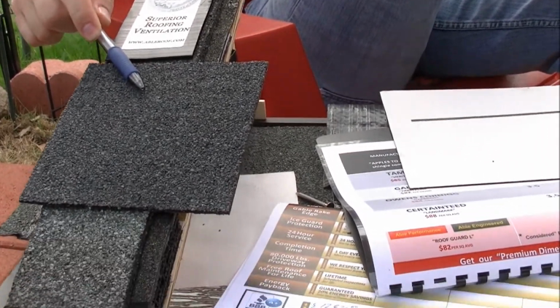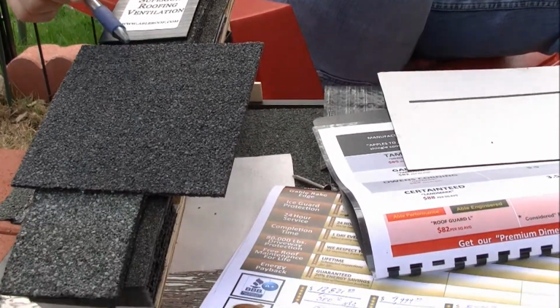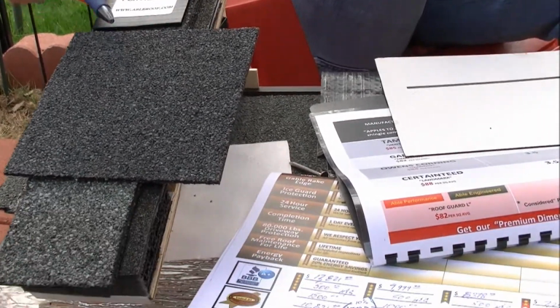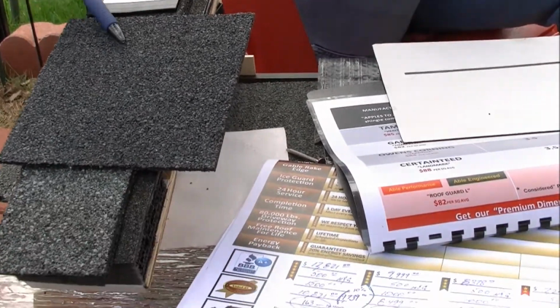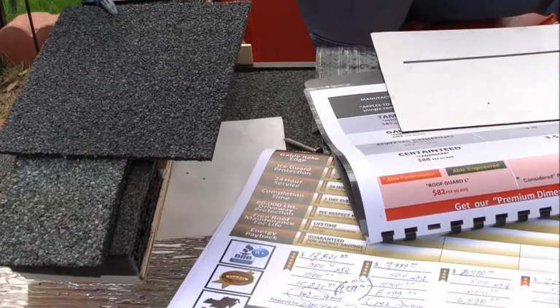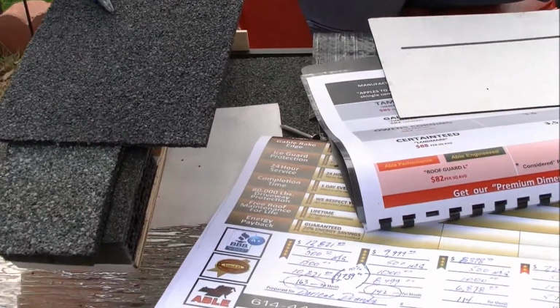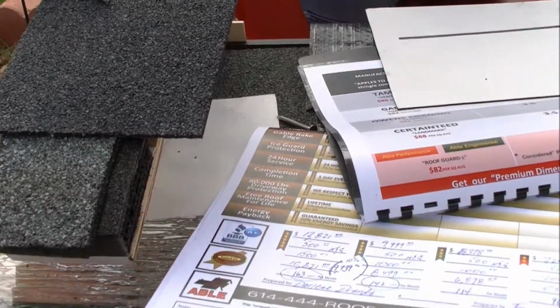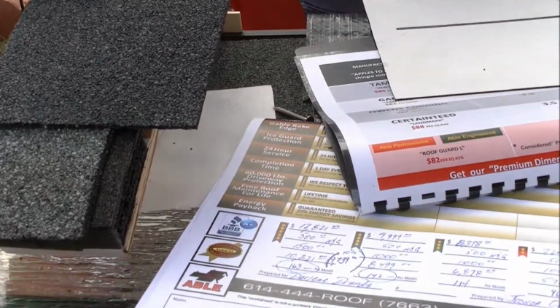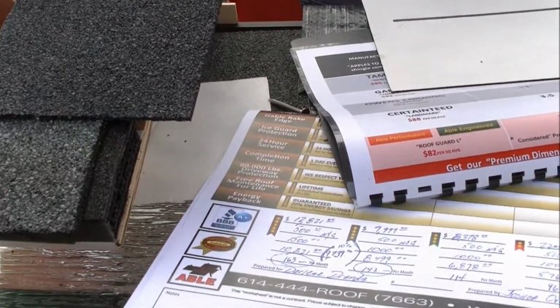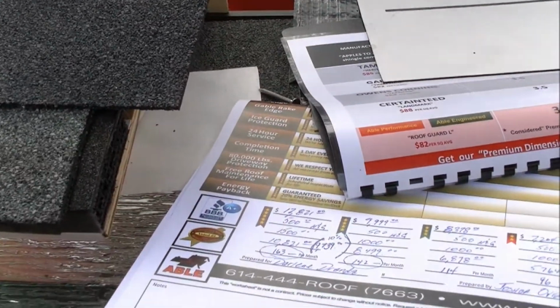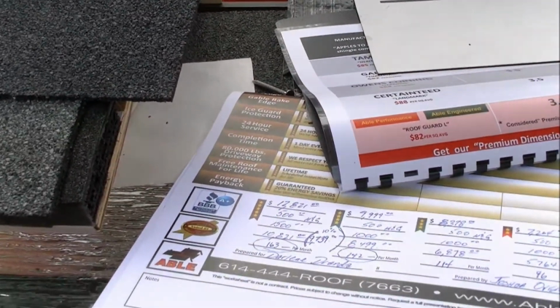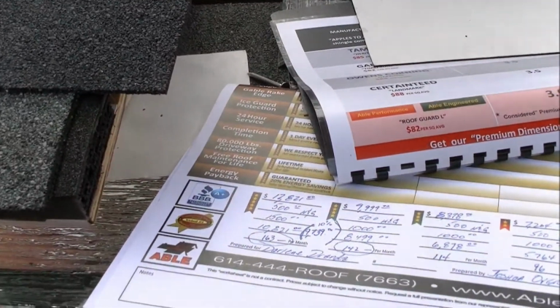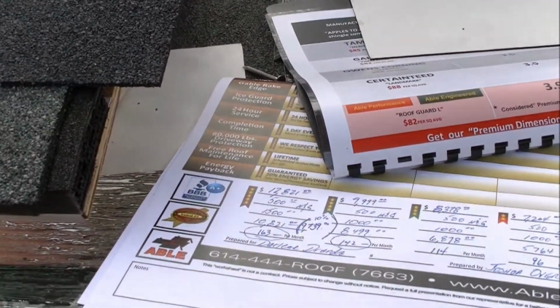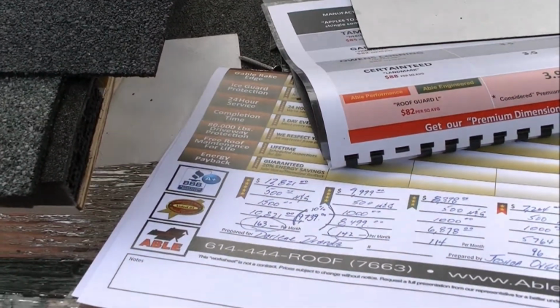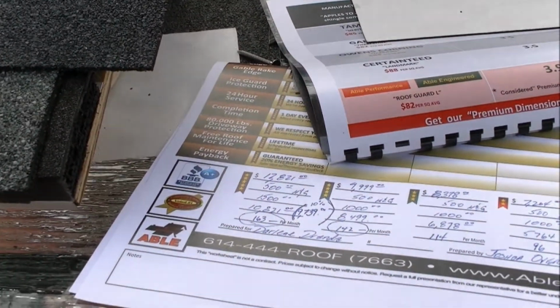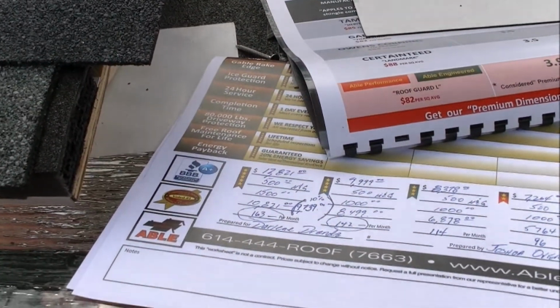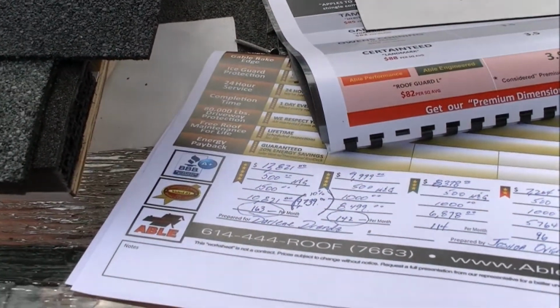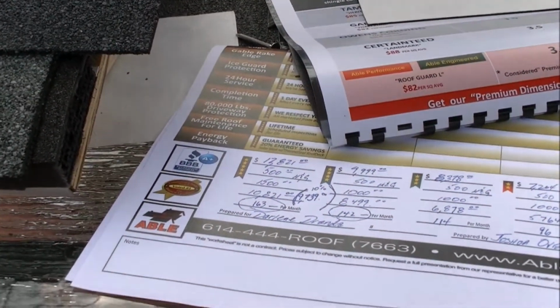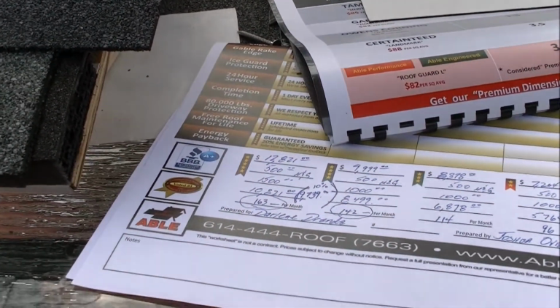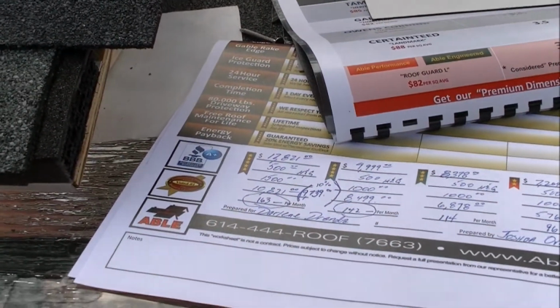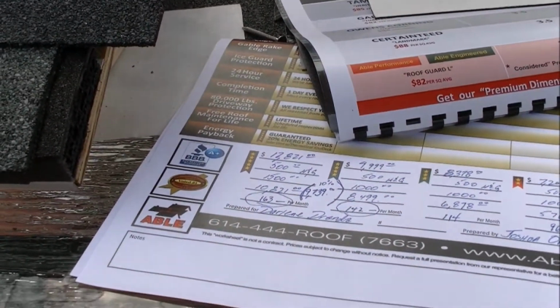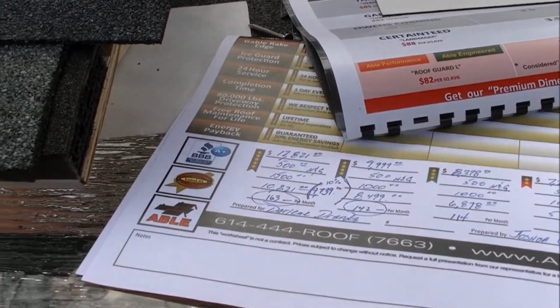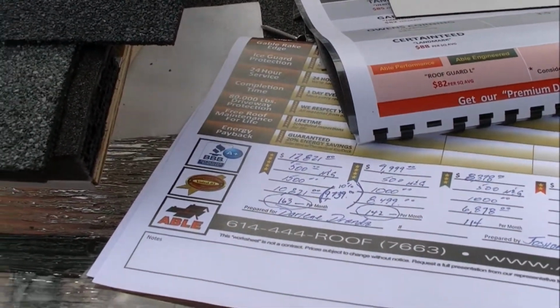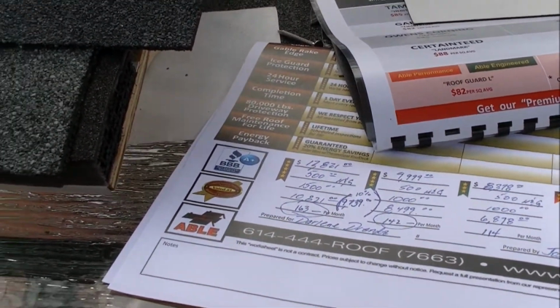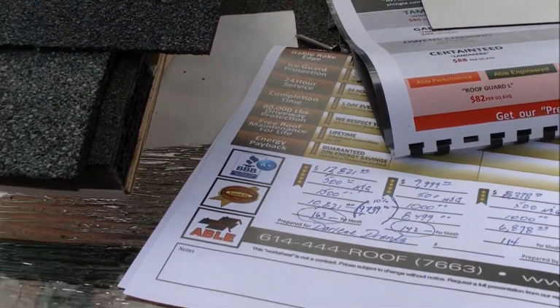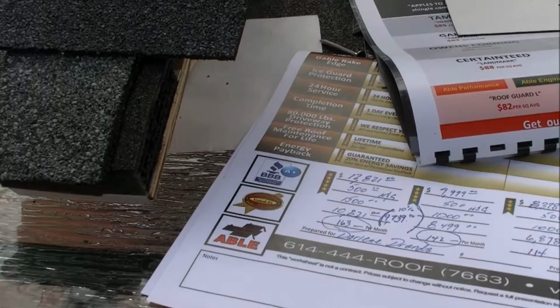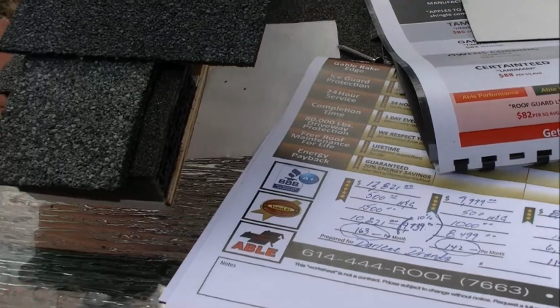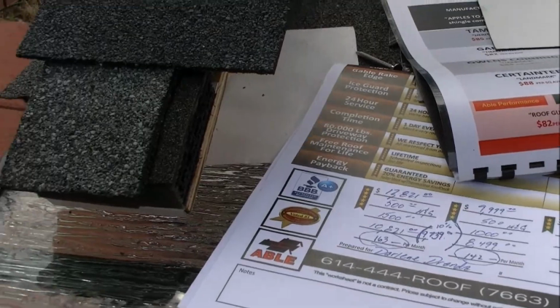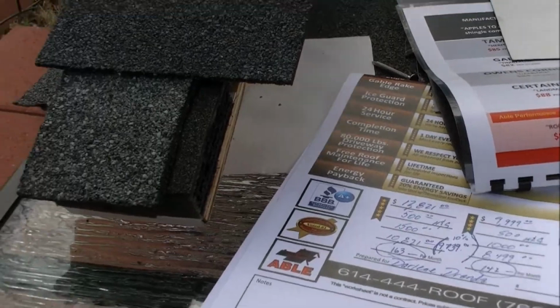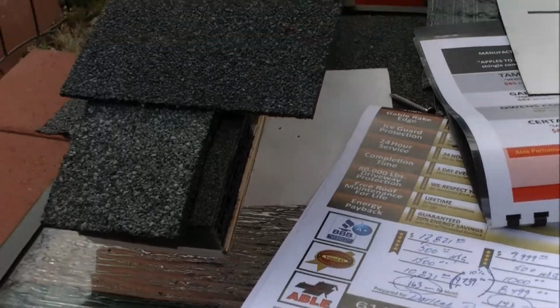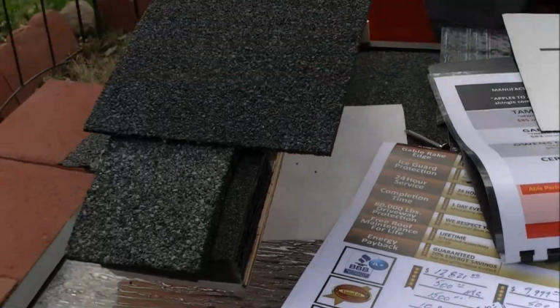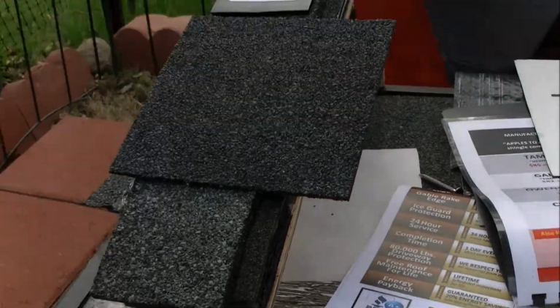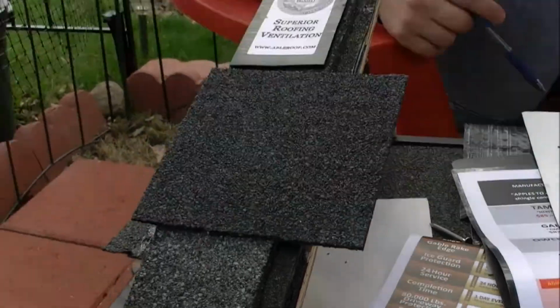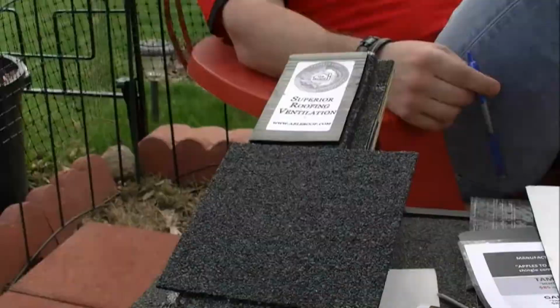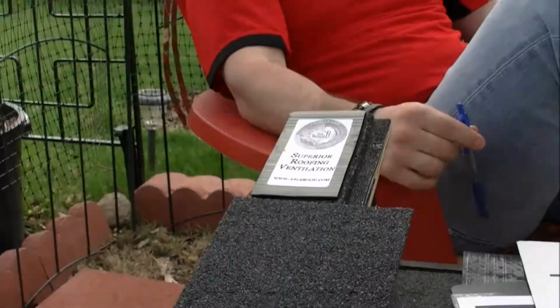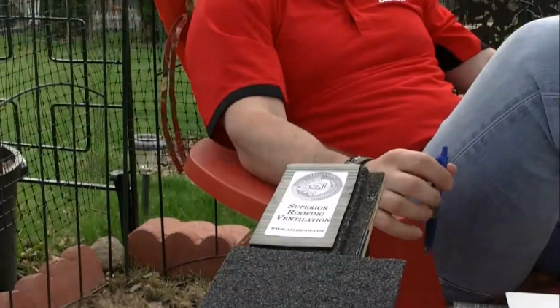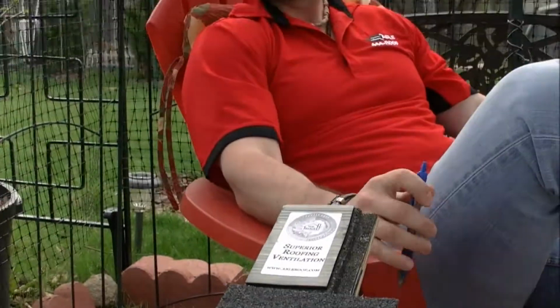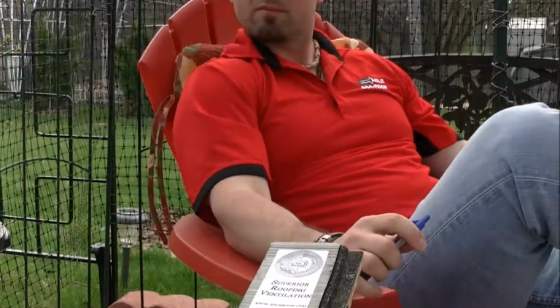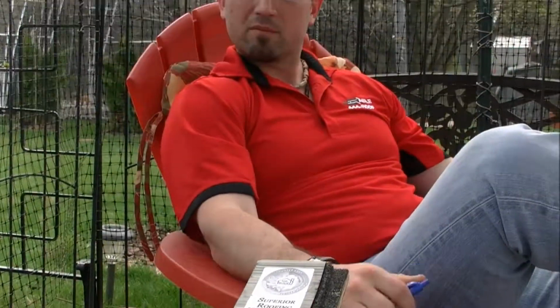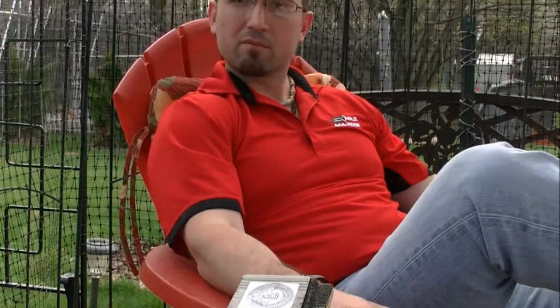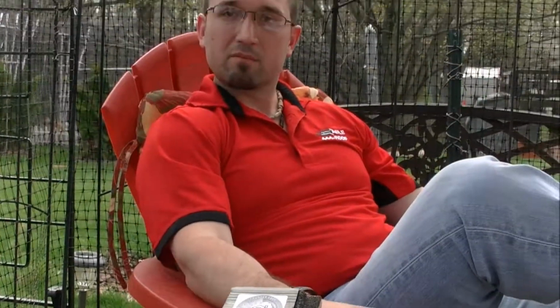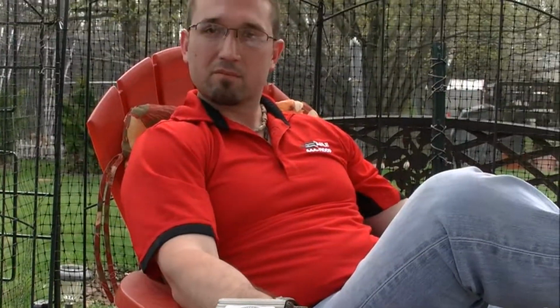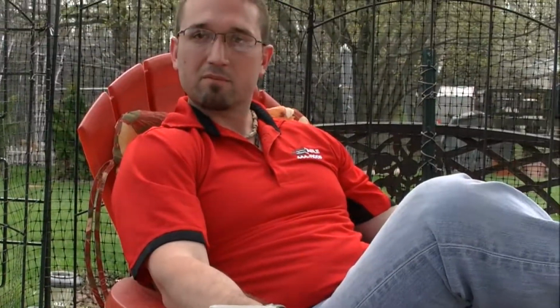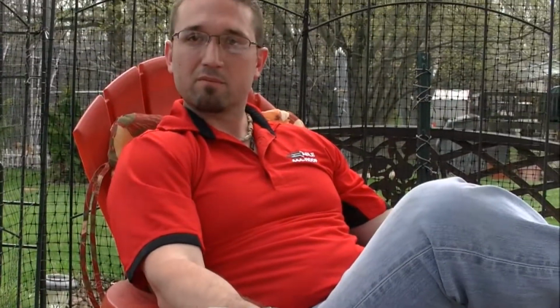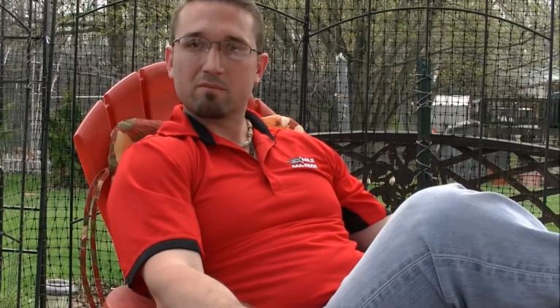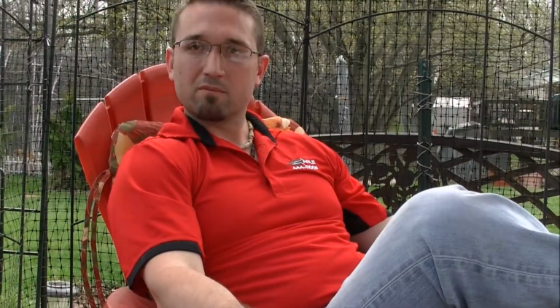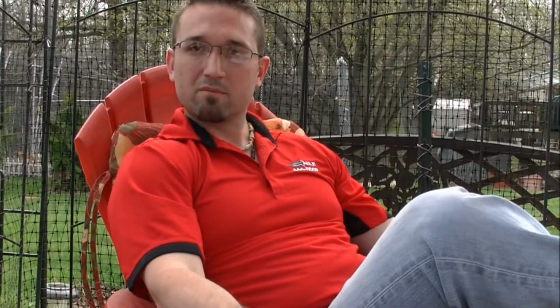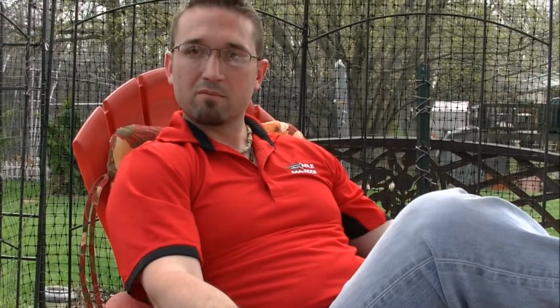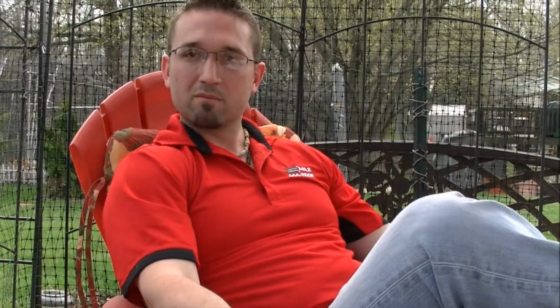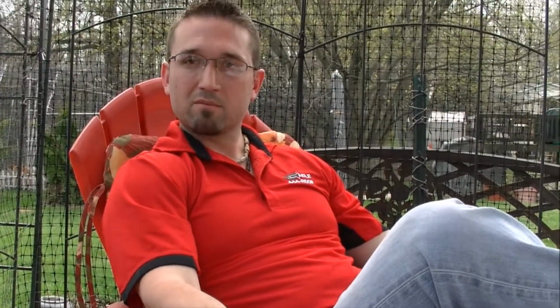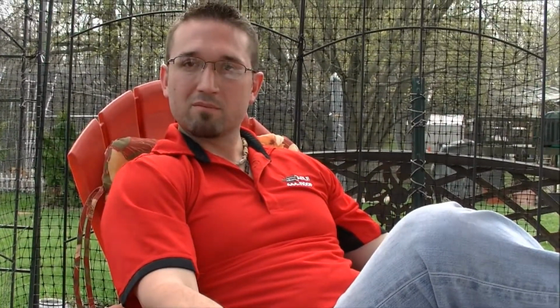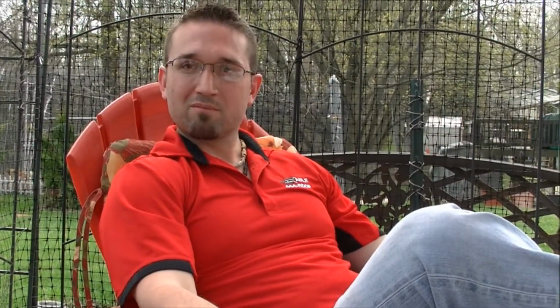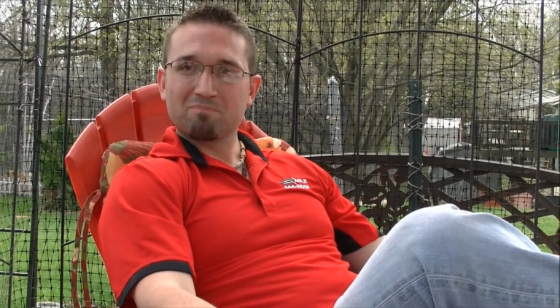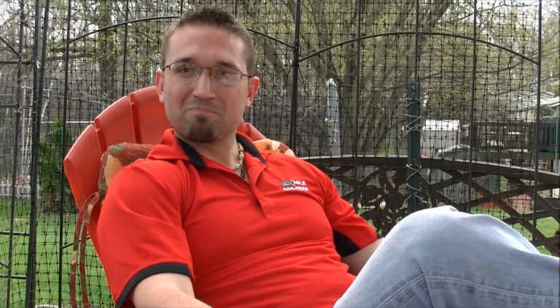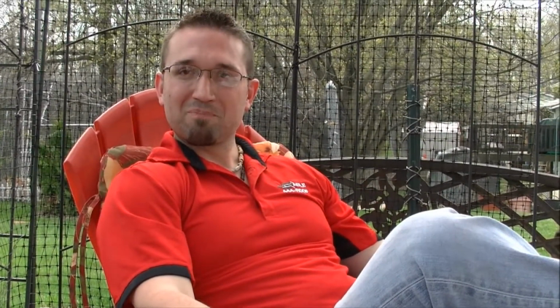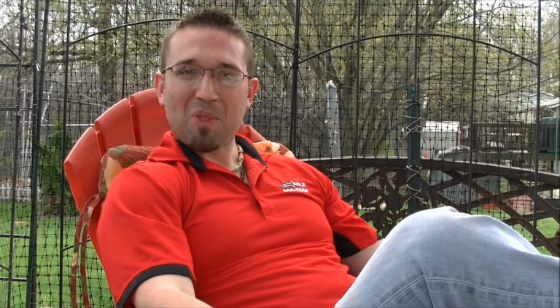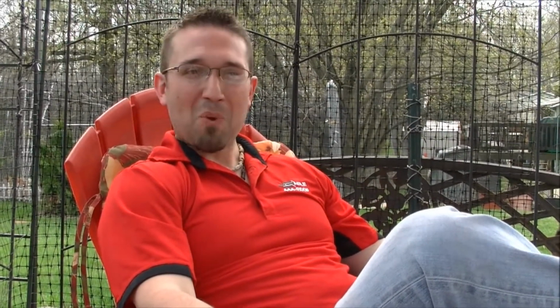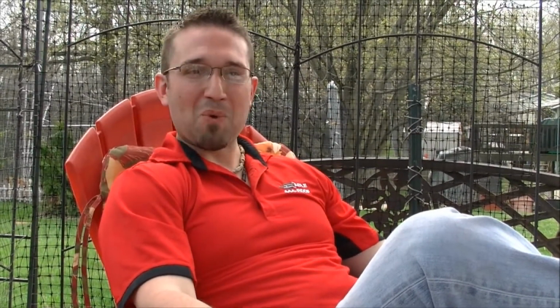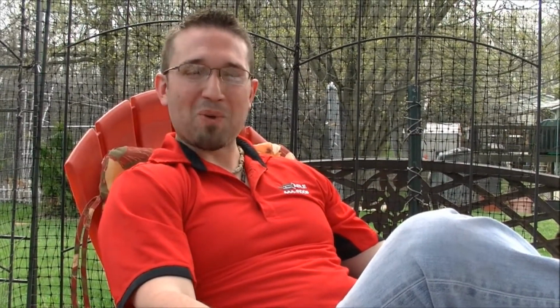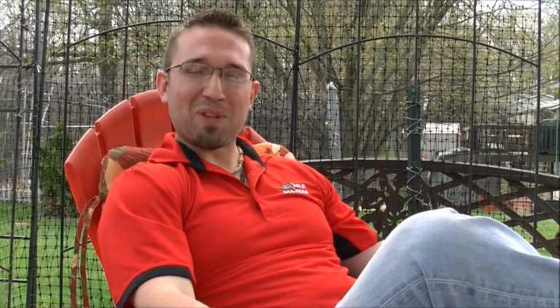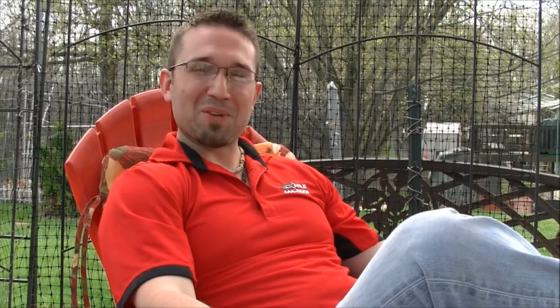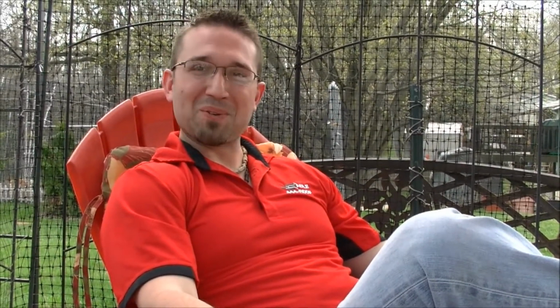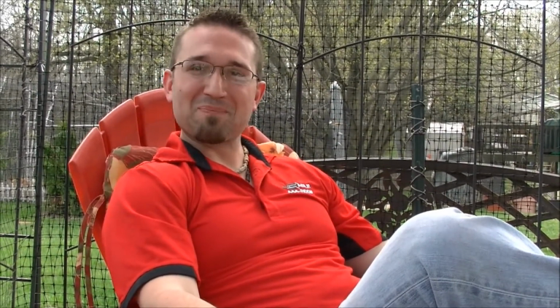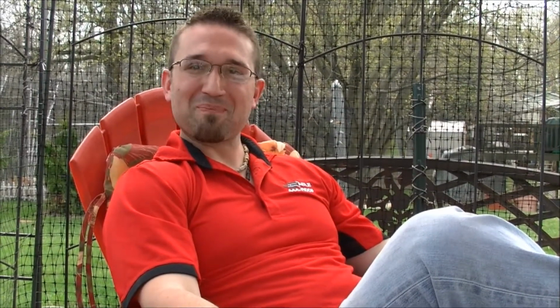We literally have a lifetime warranty on this shingle. Is it safe to say you have no competition? We really don't.